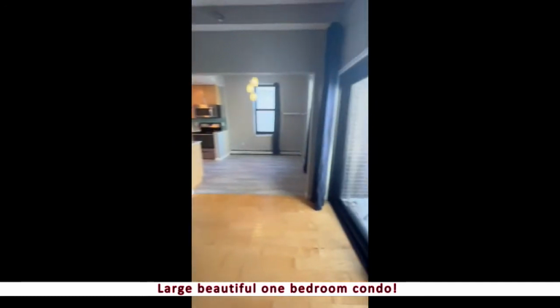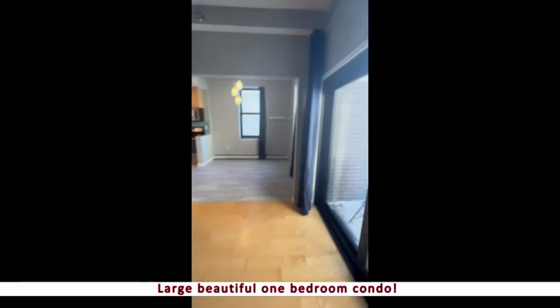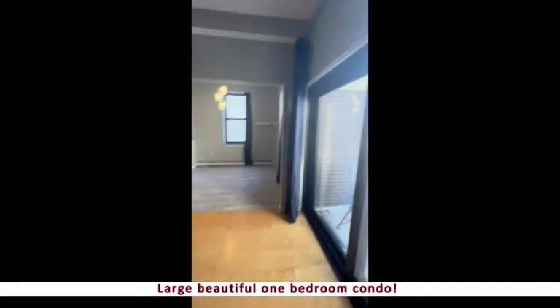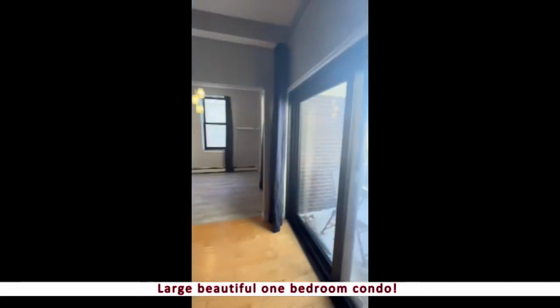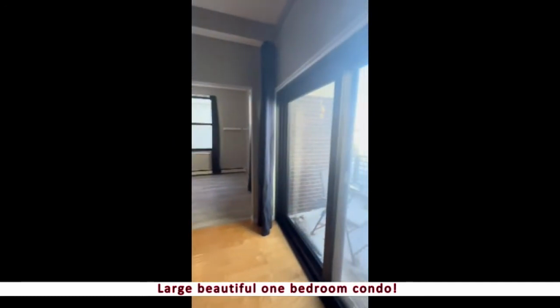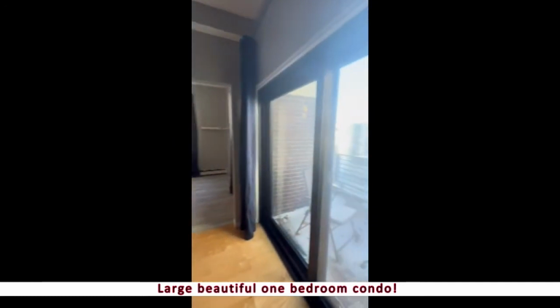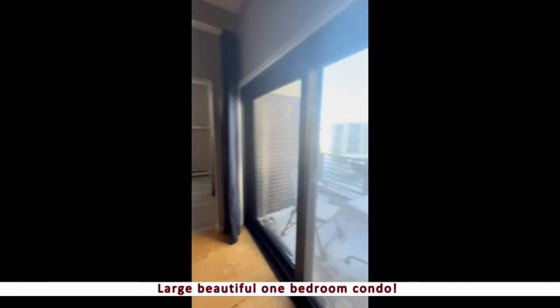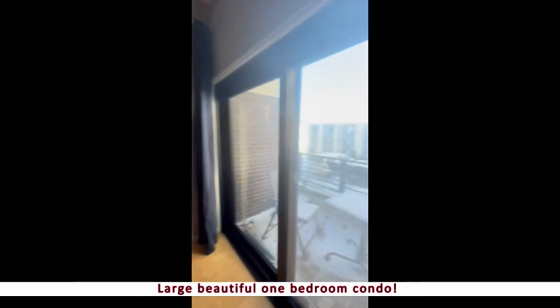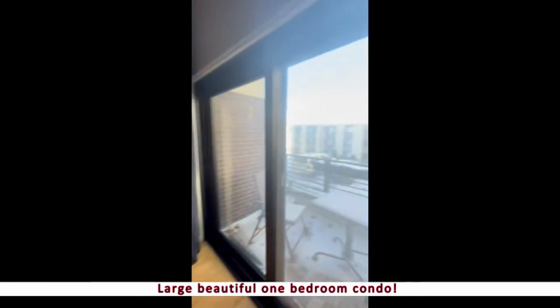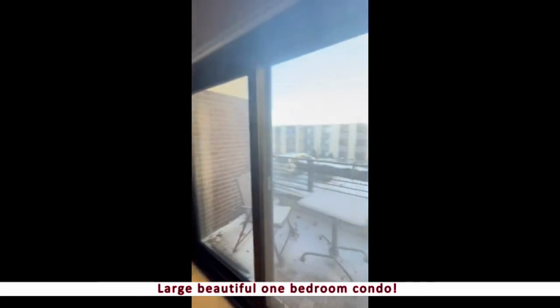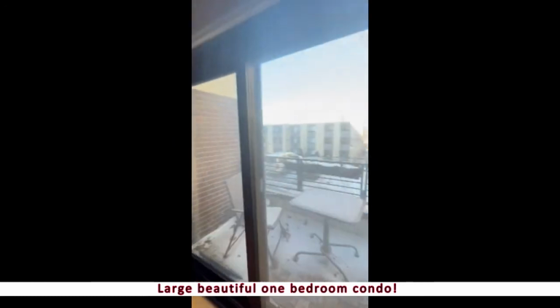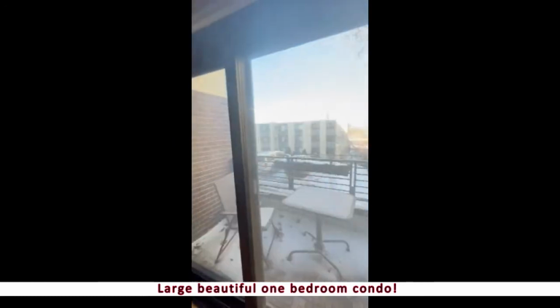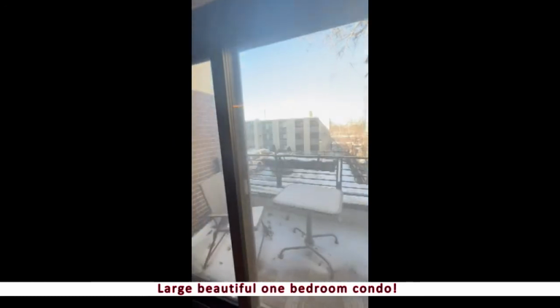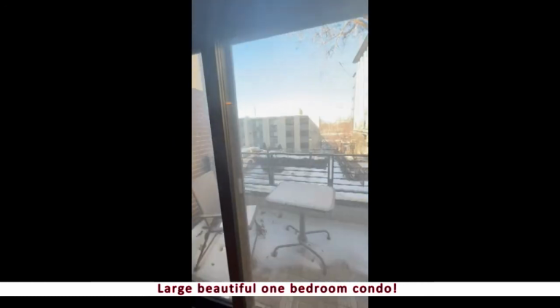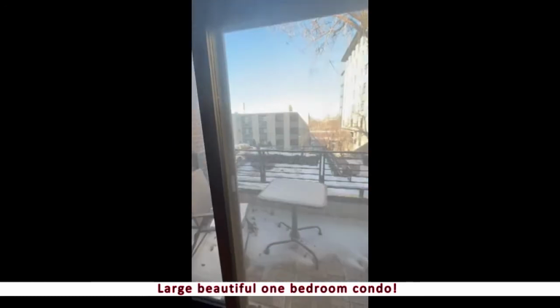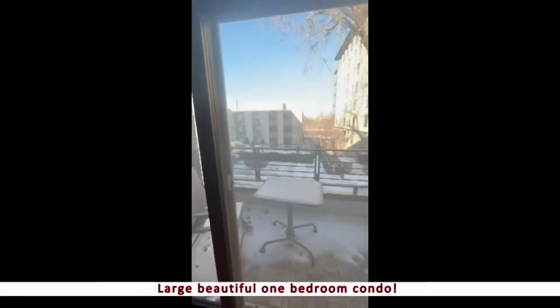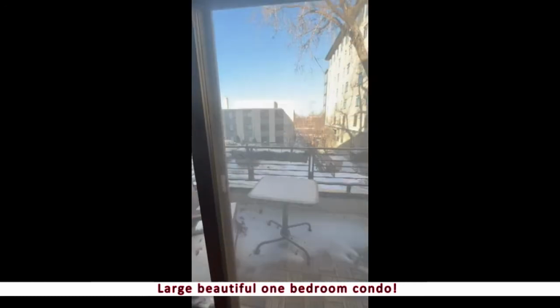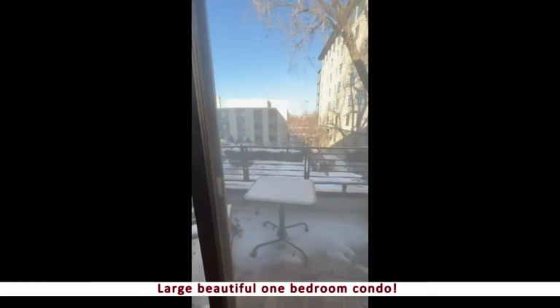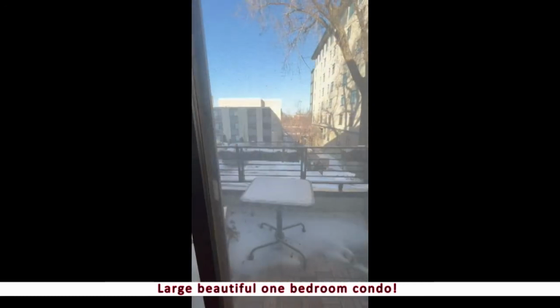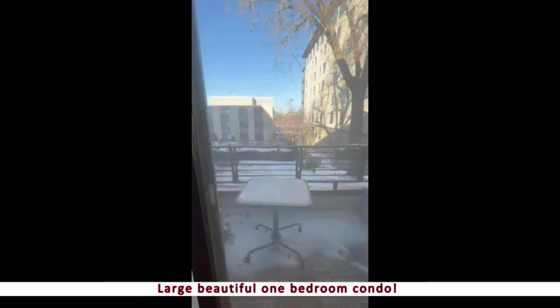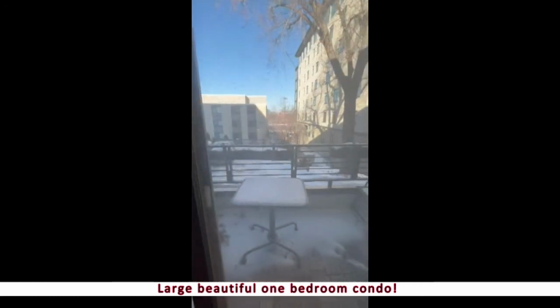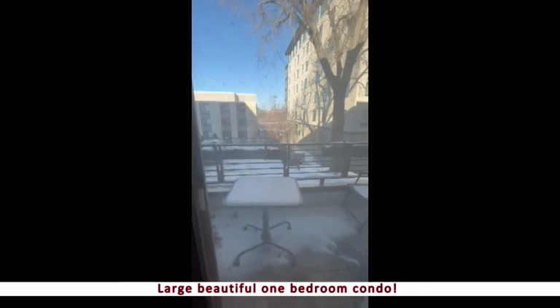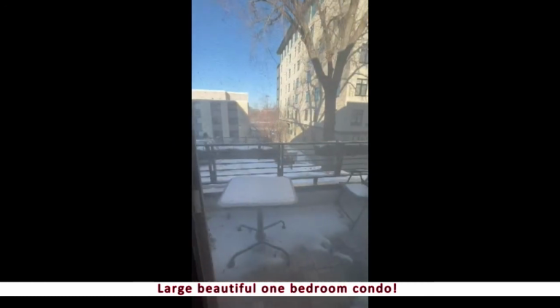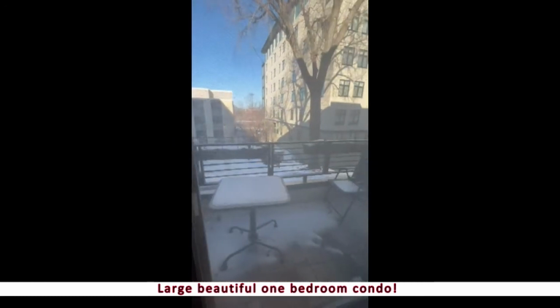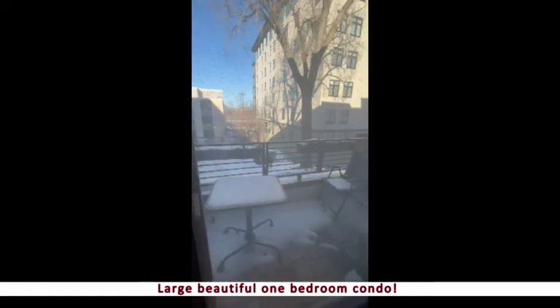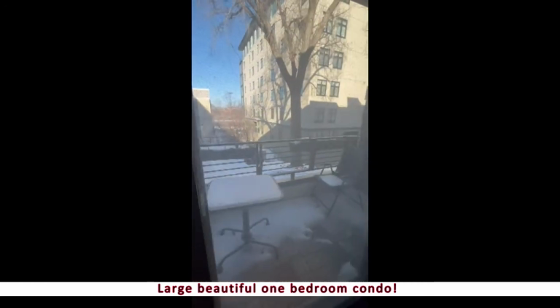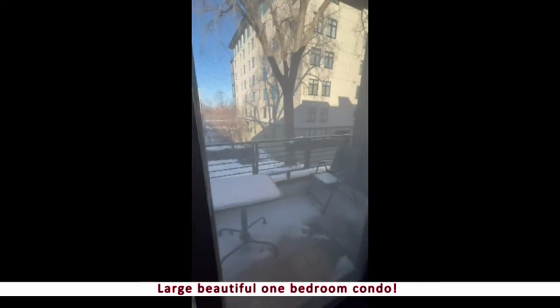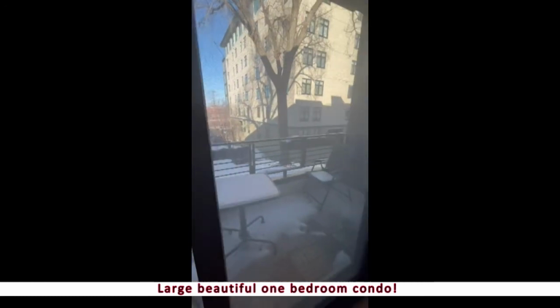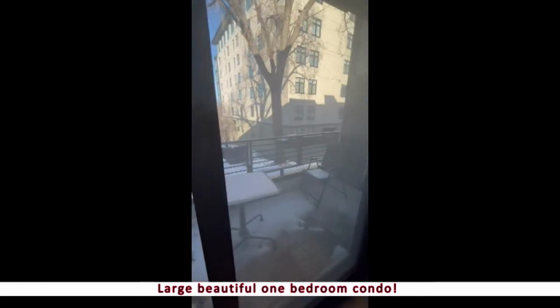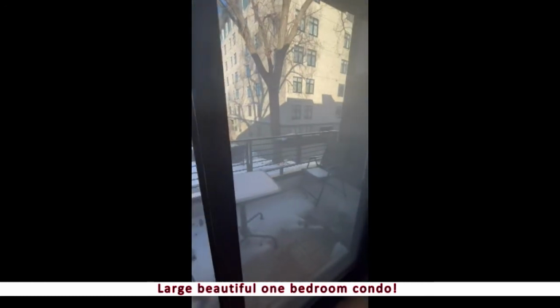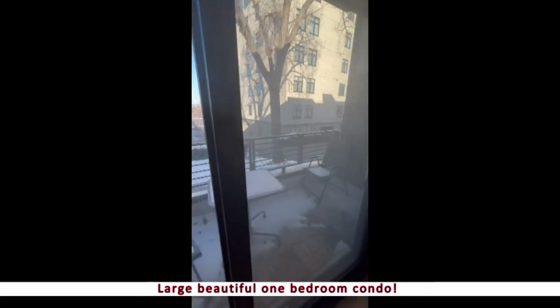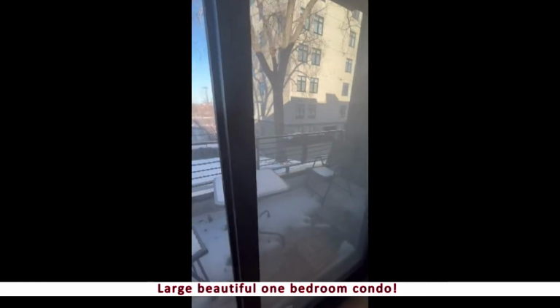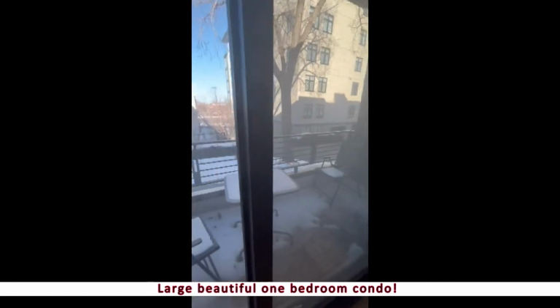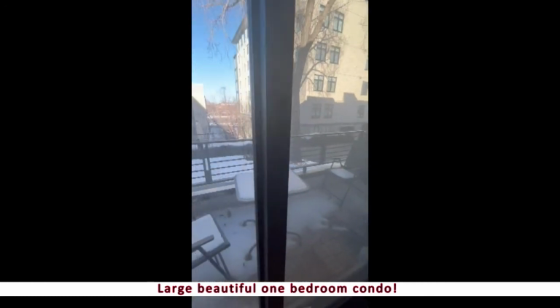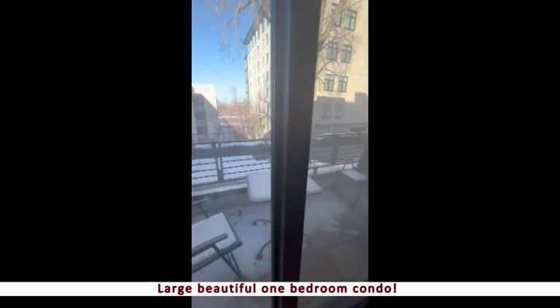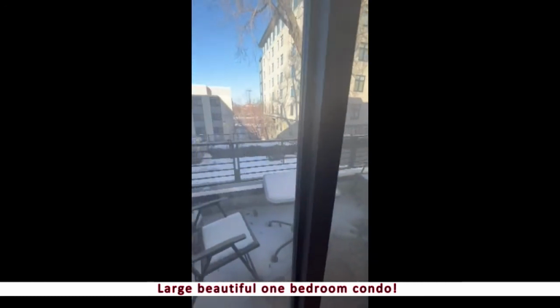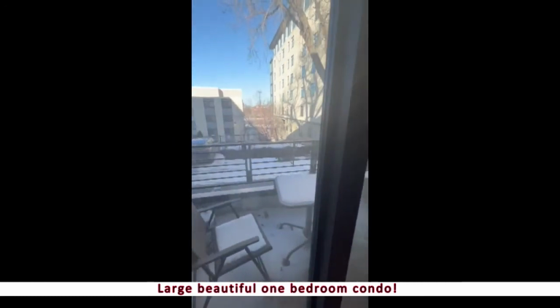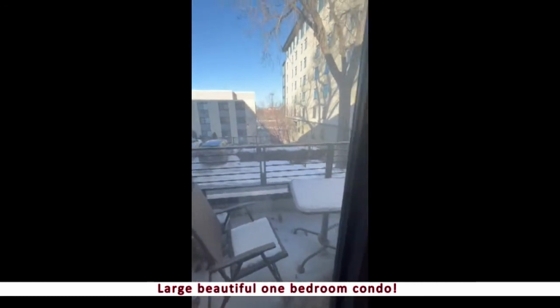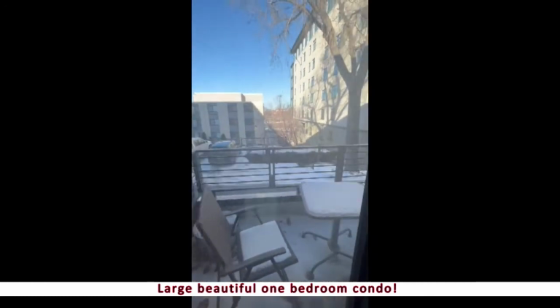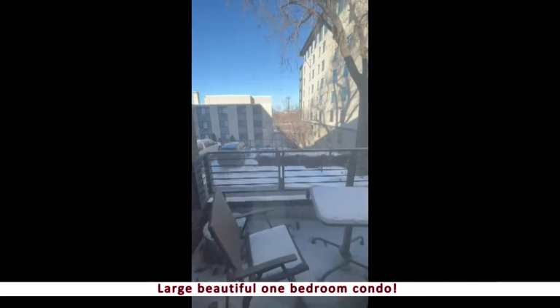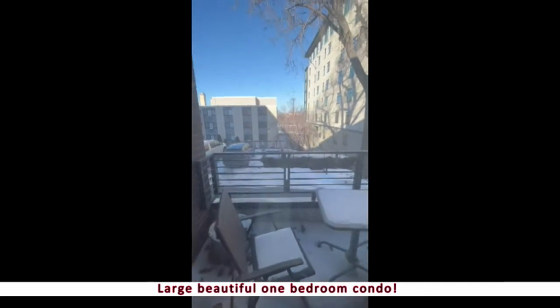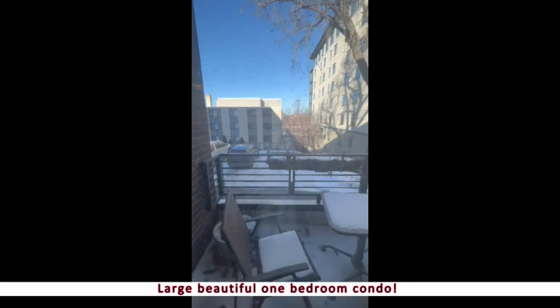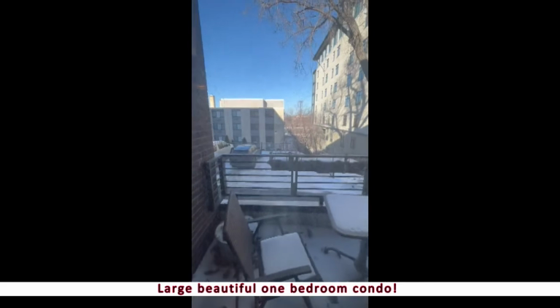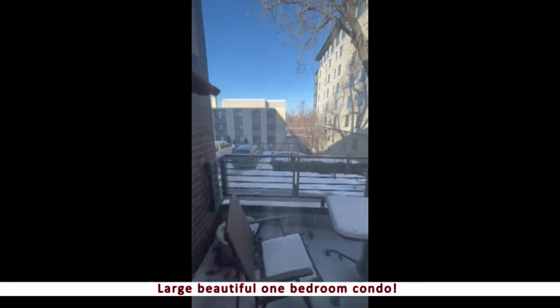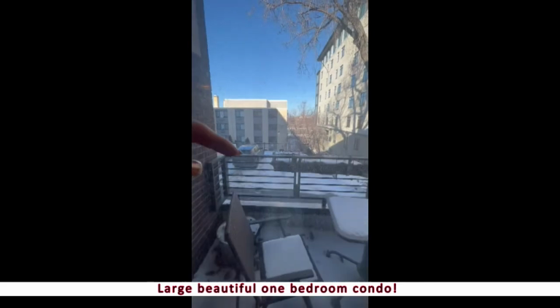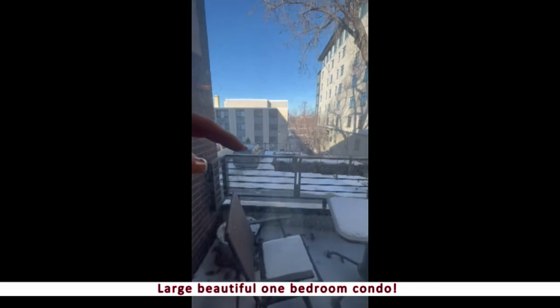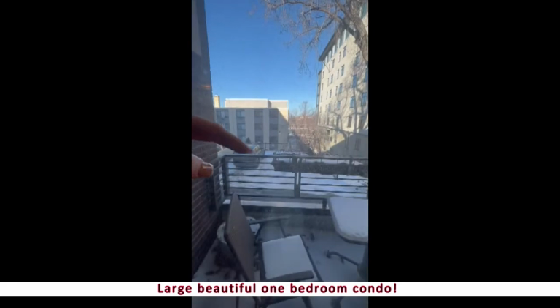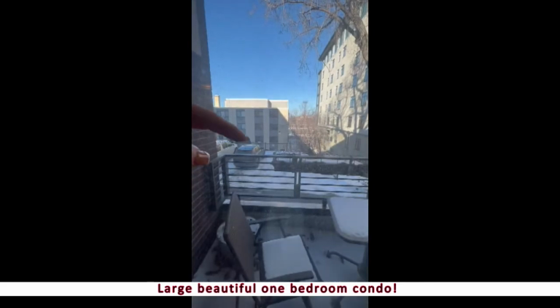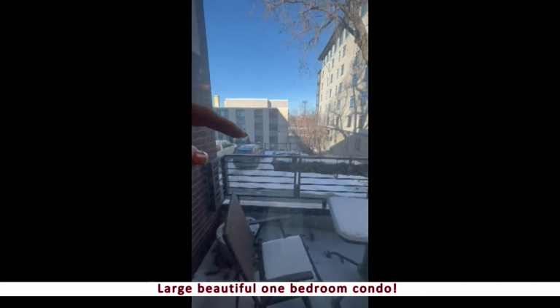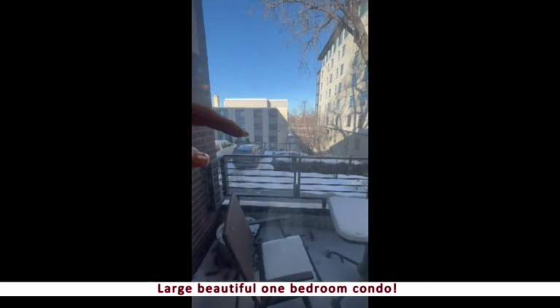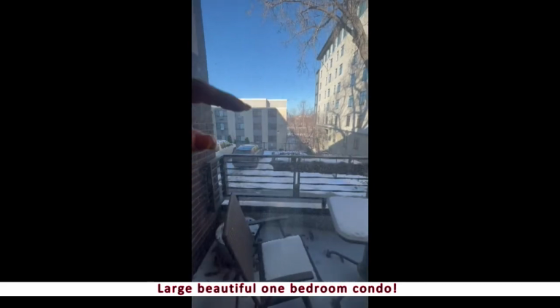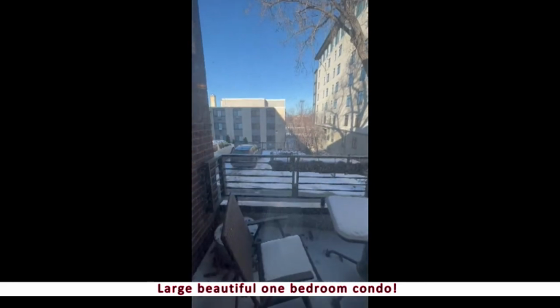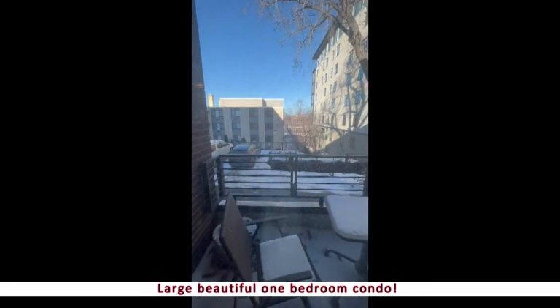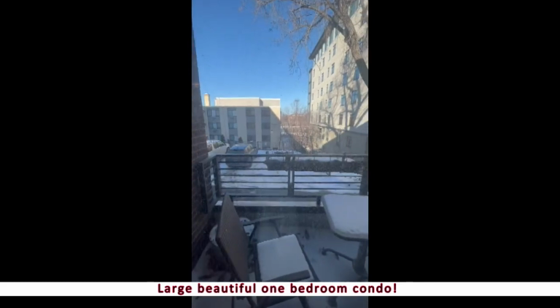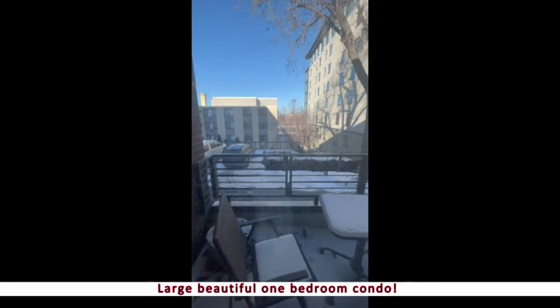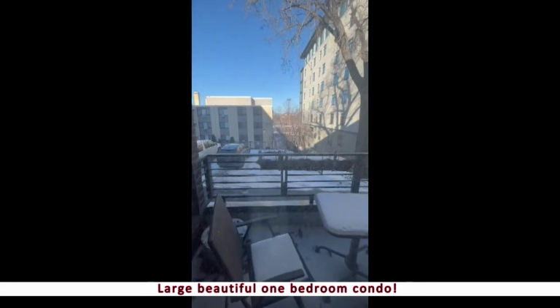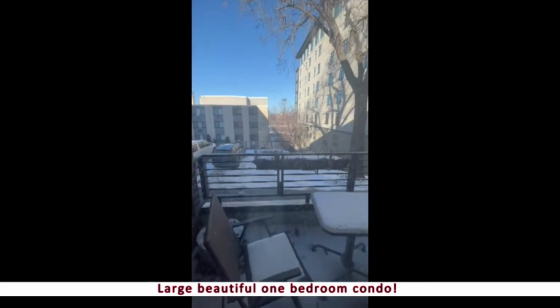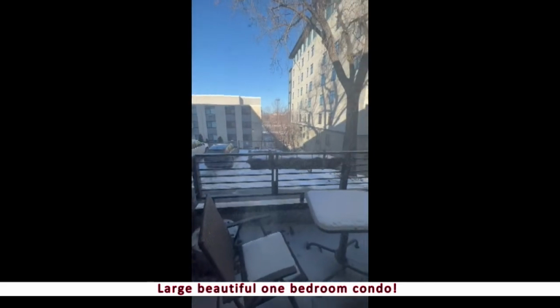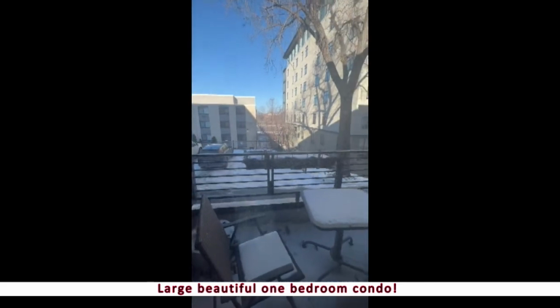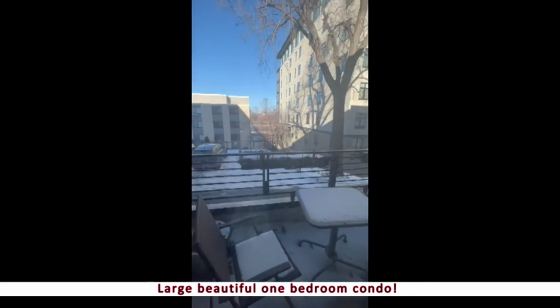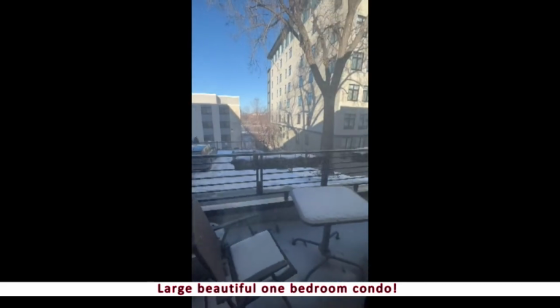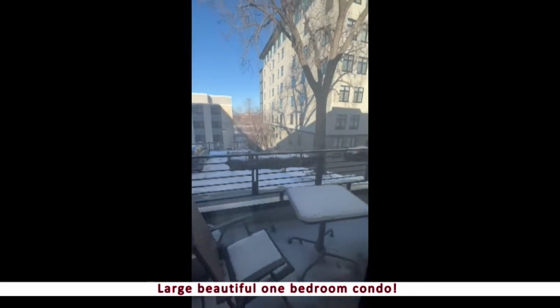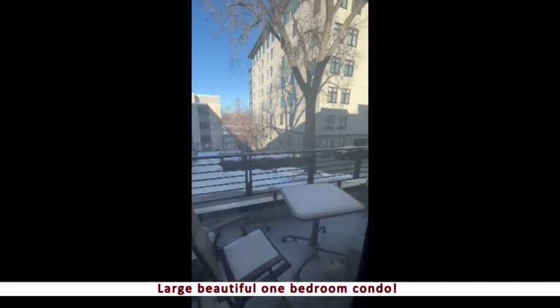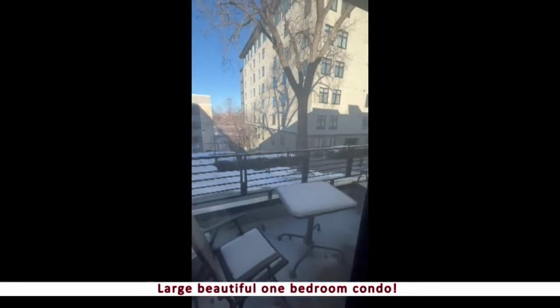Now you have your own little patio here, which is nice. You can actually park just right in front of your patio, so that's really nice.